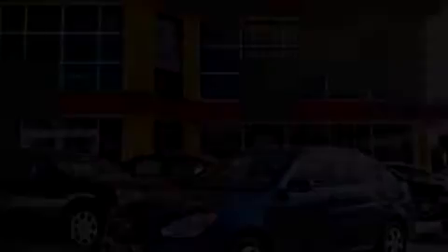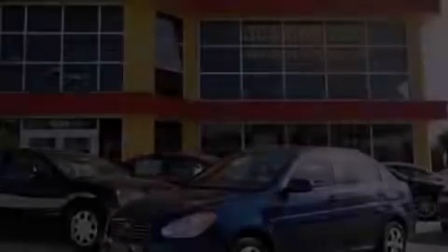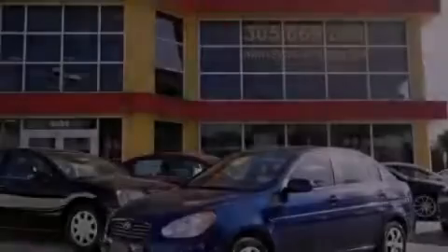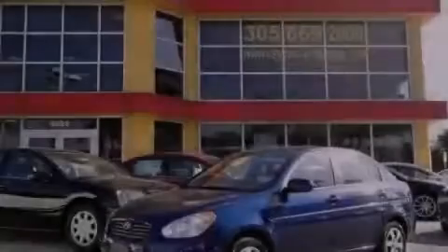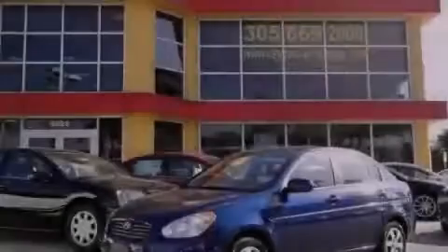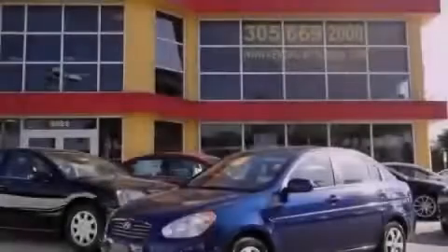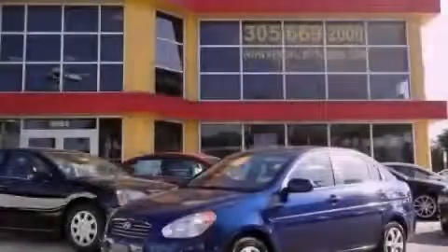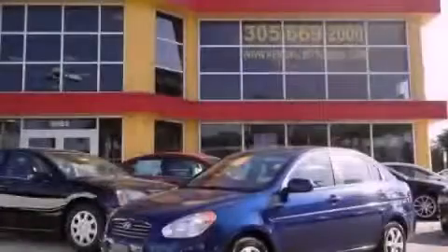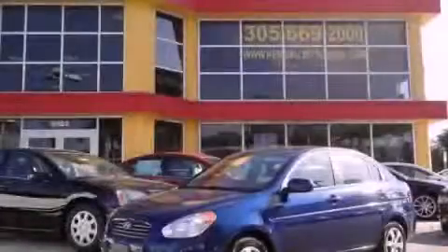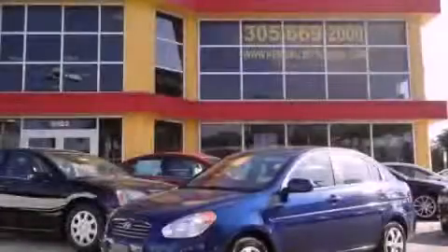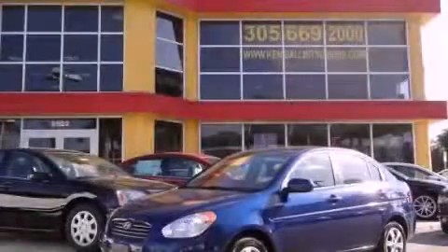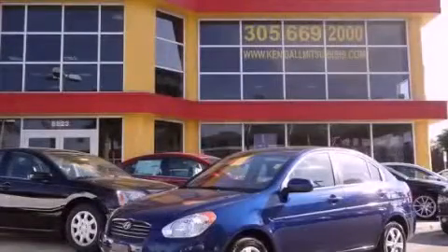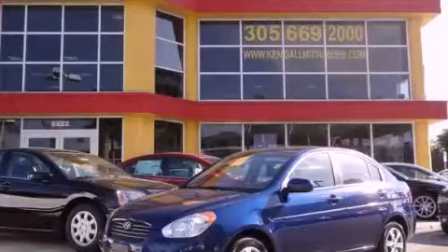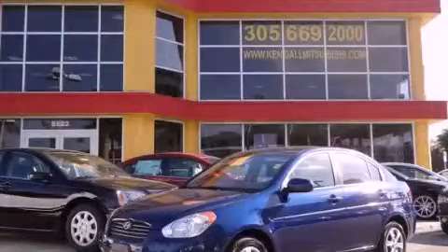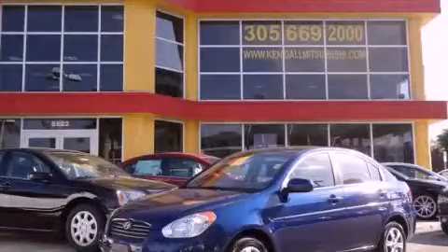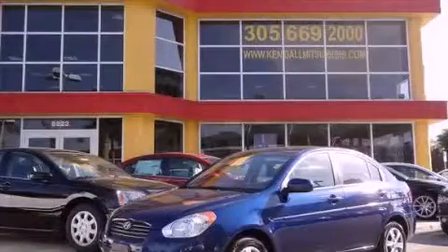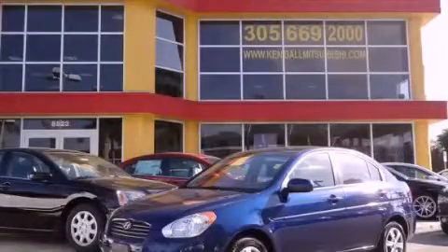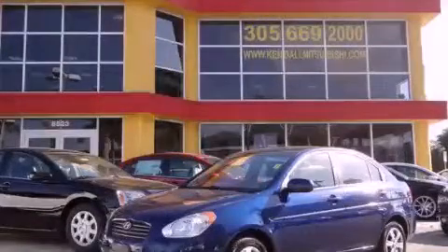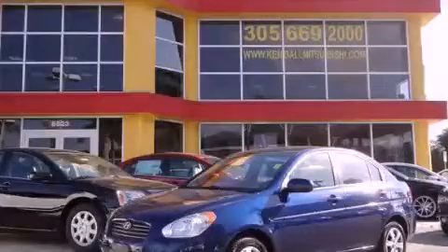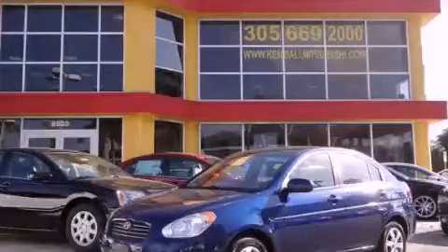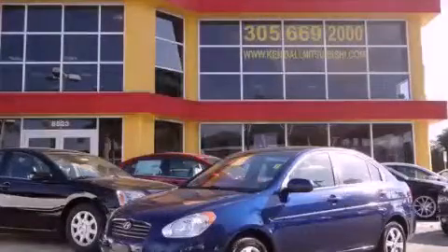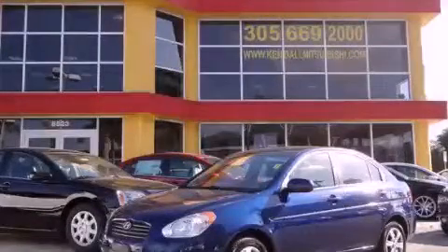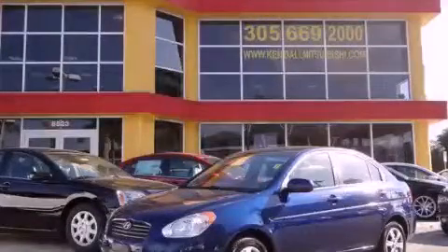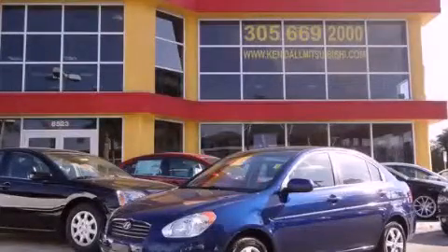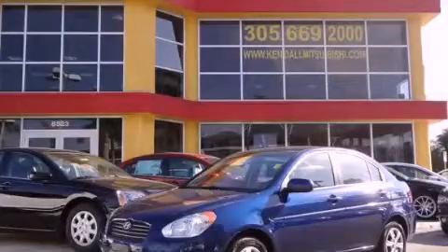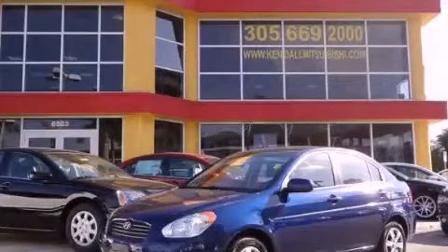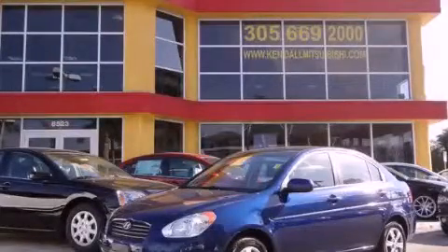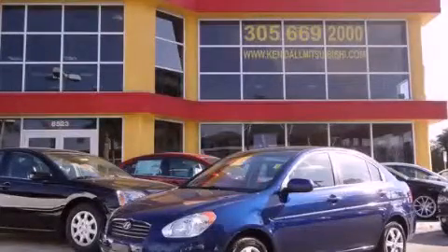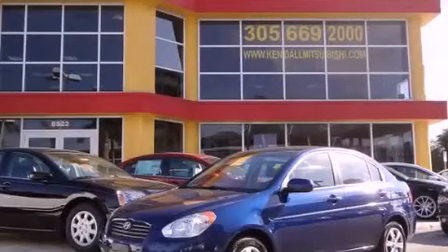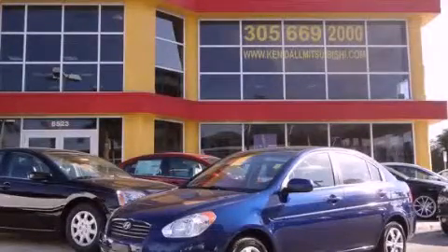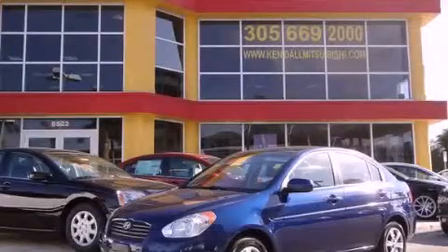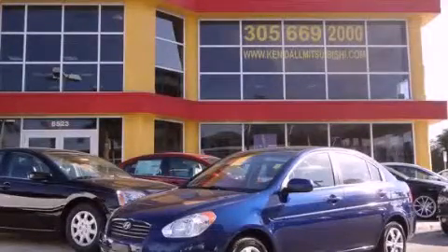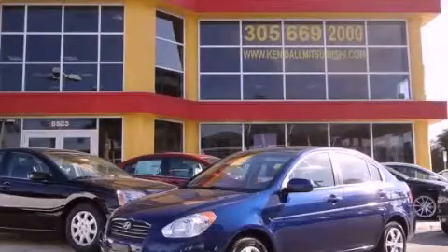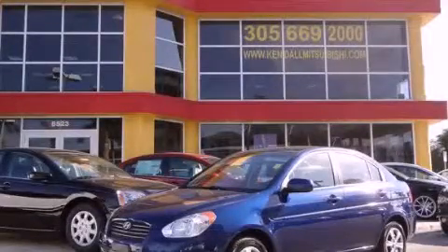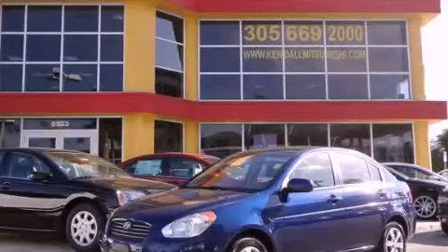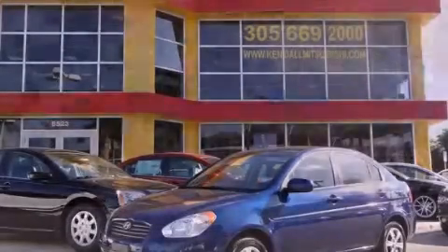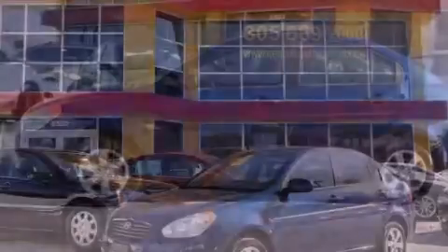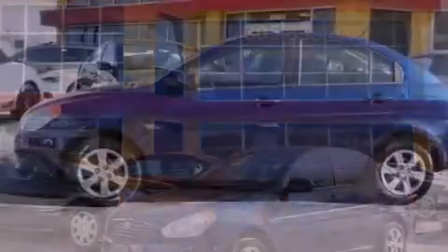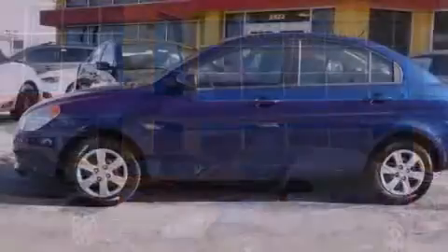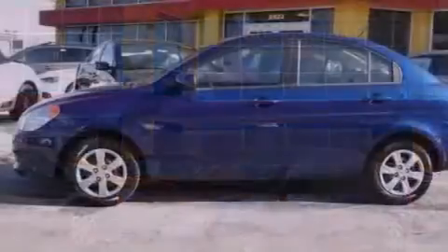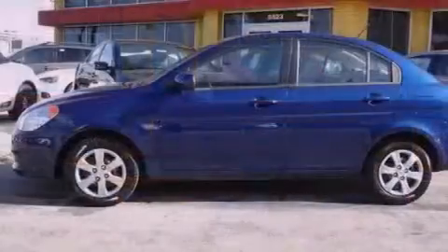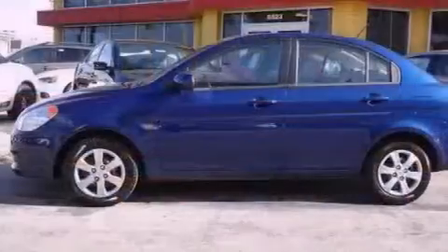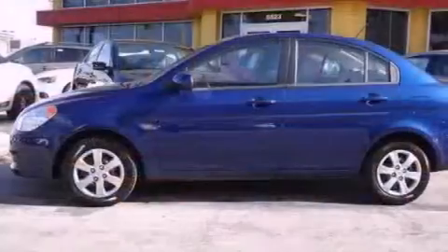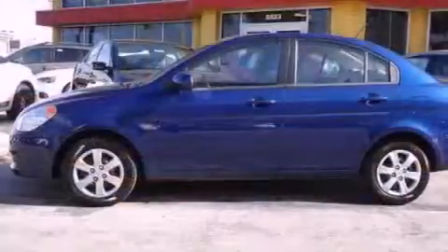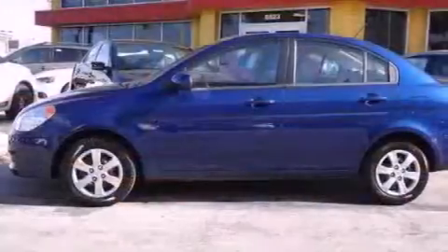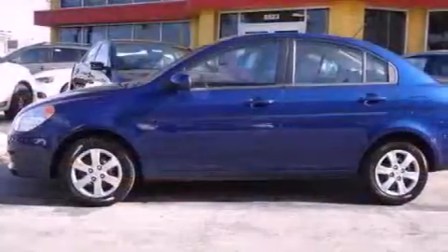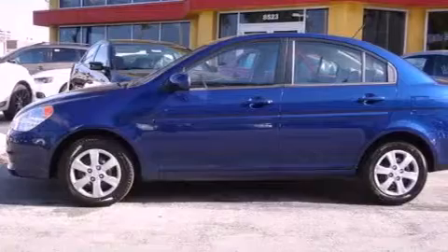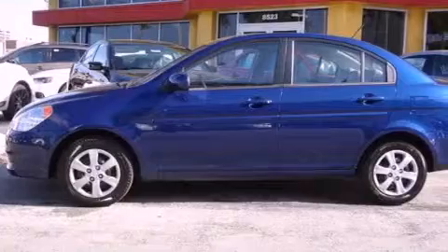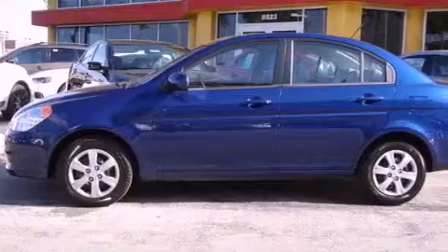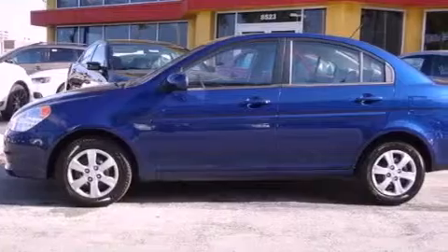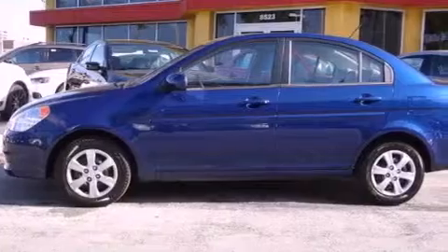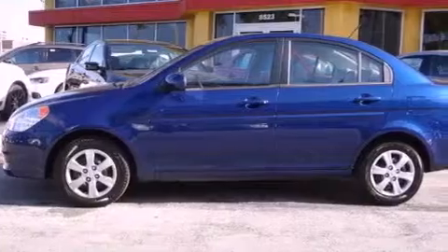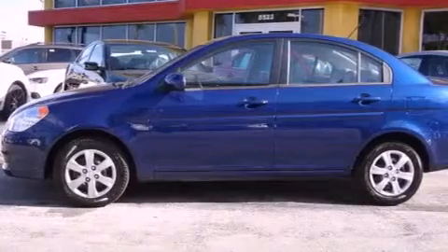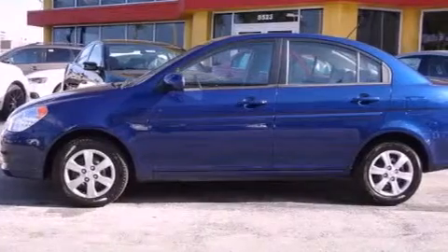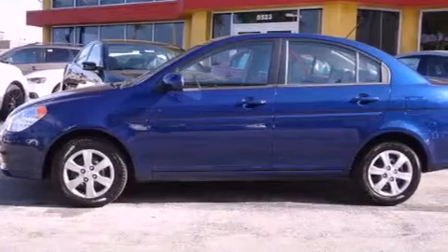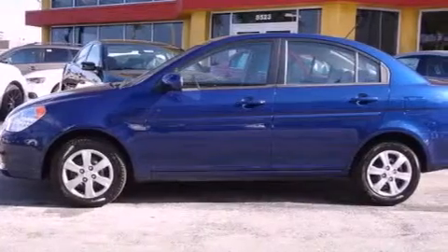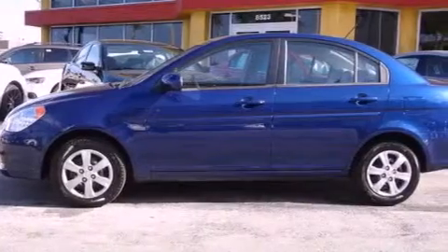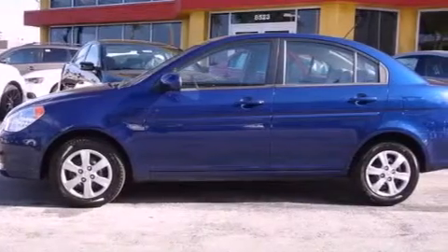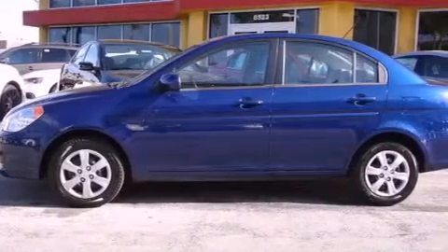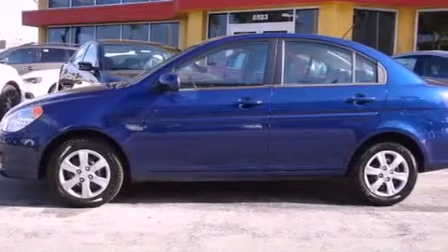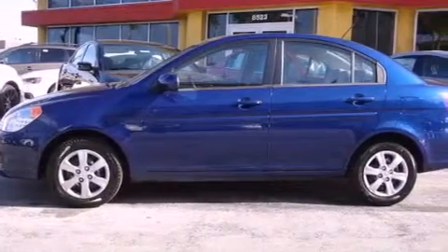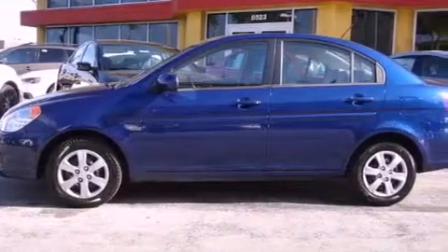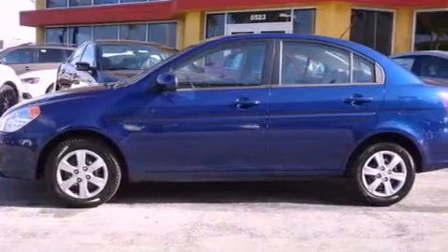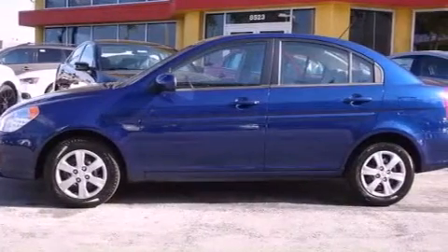This is a 2011 Hyundai Accent. It has a four-cylinder engine and an automatic transmission.